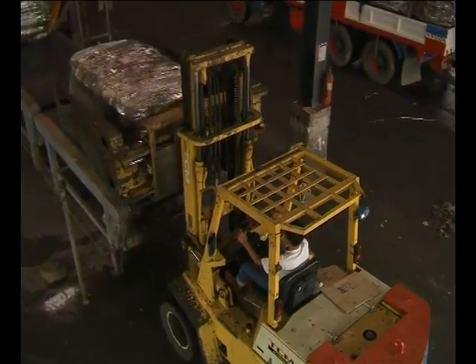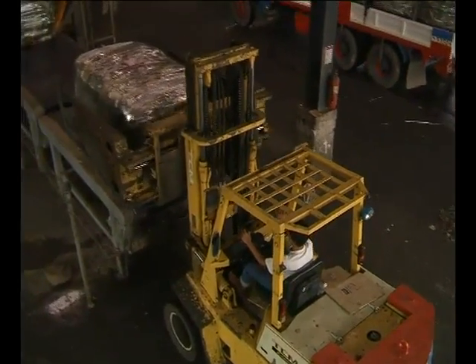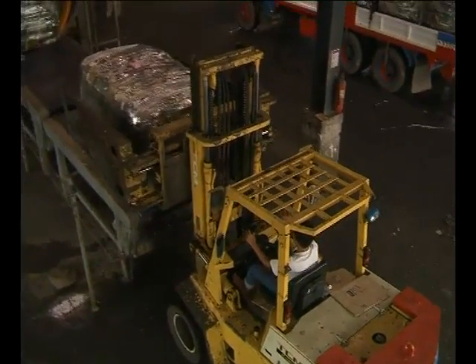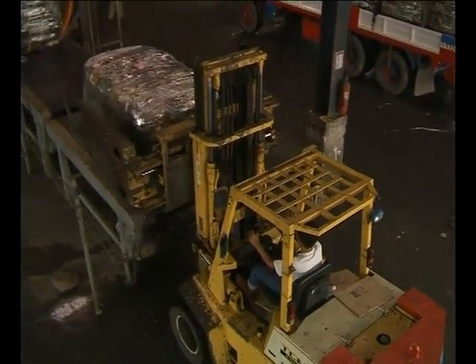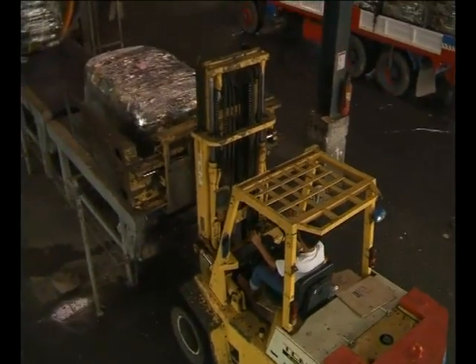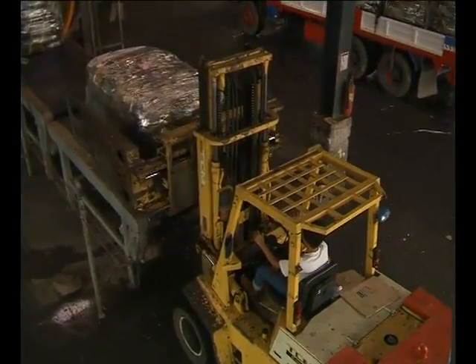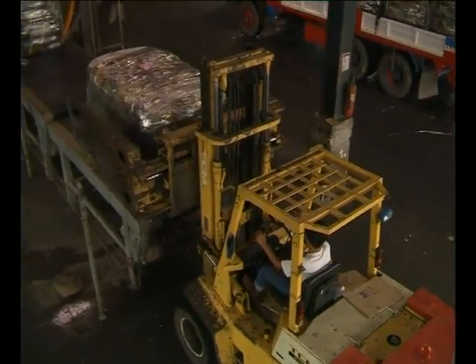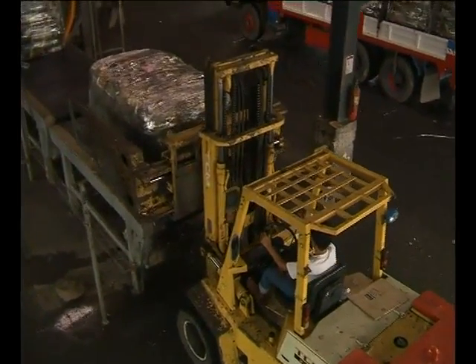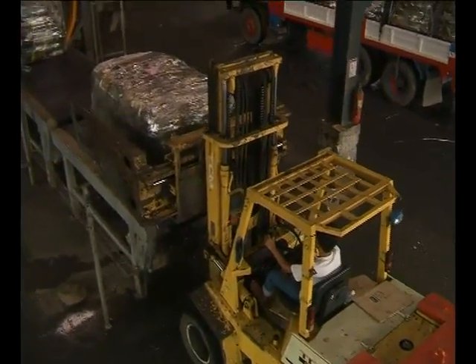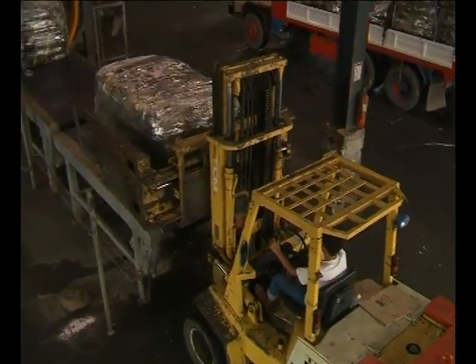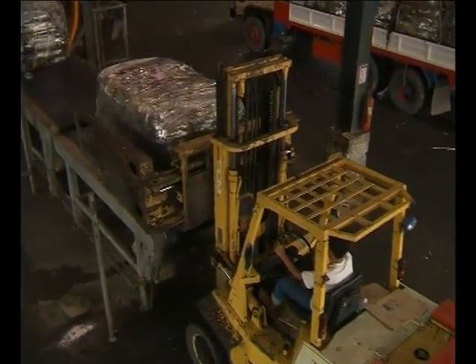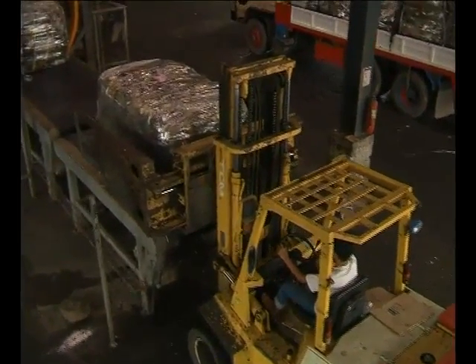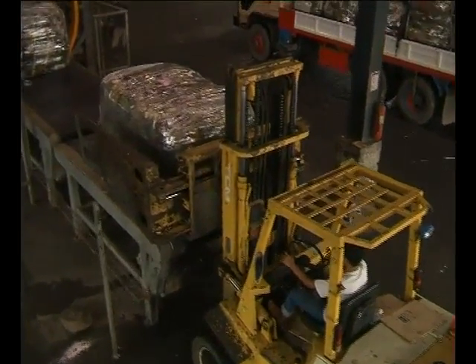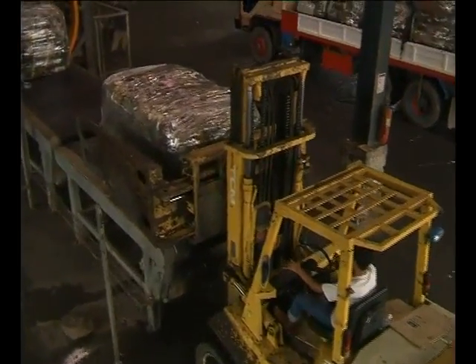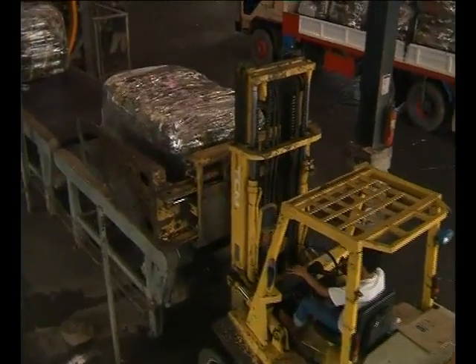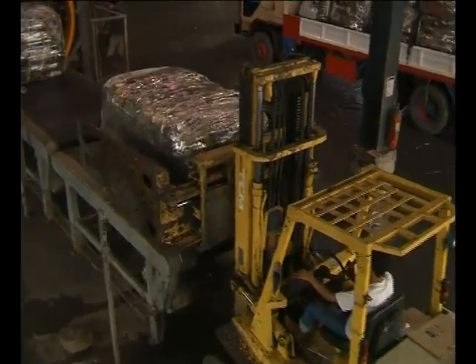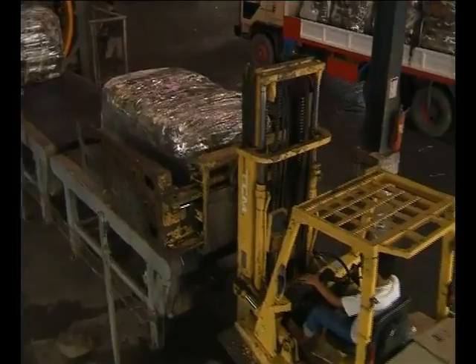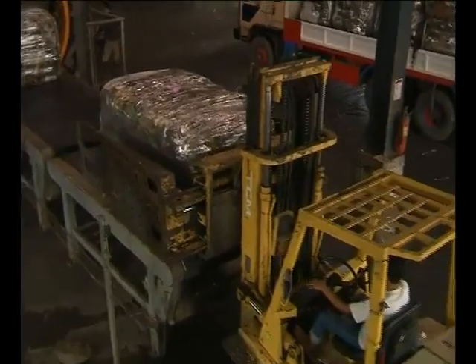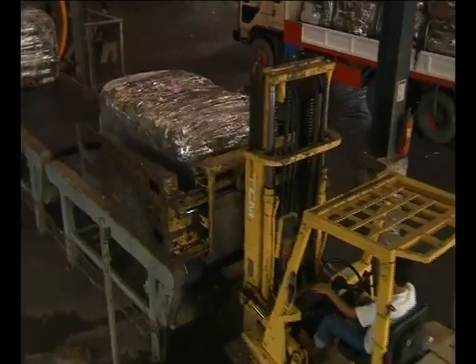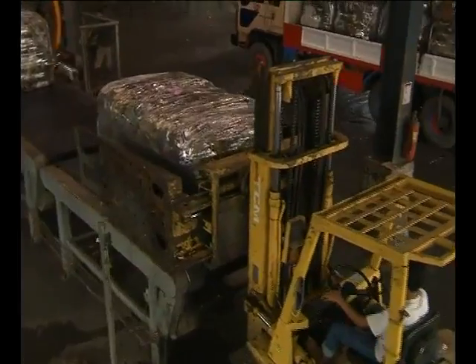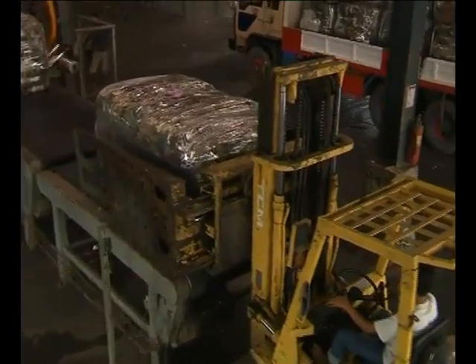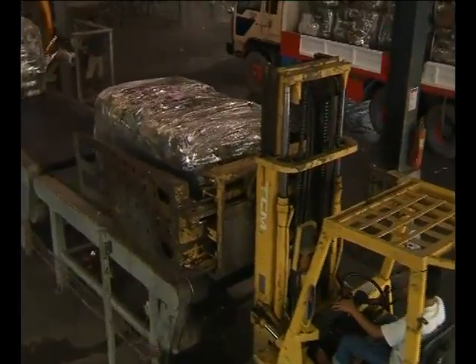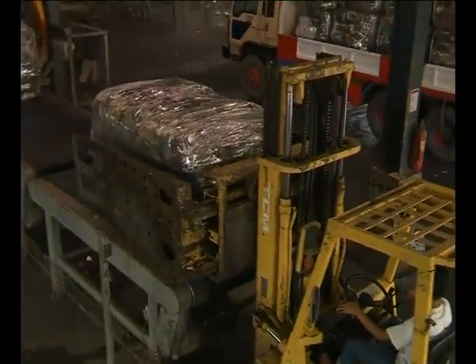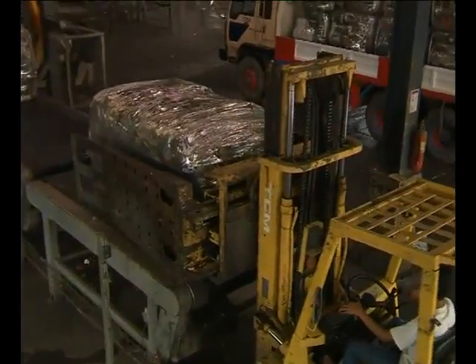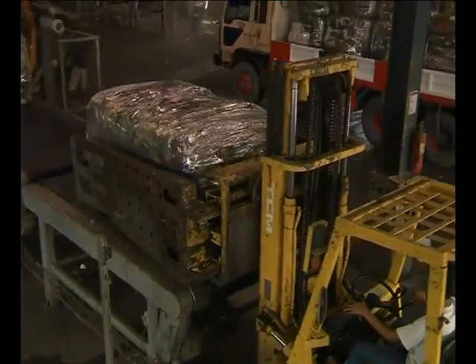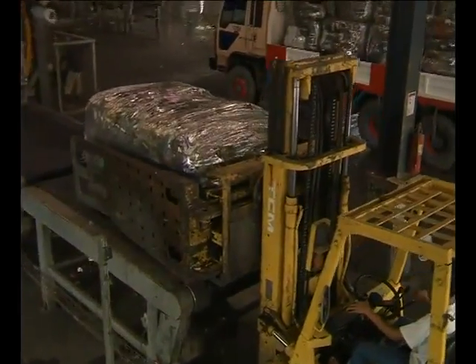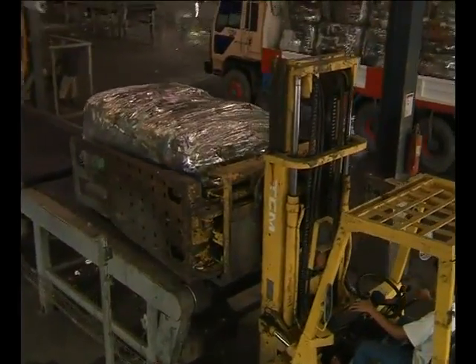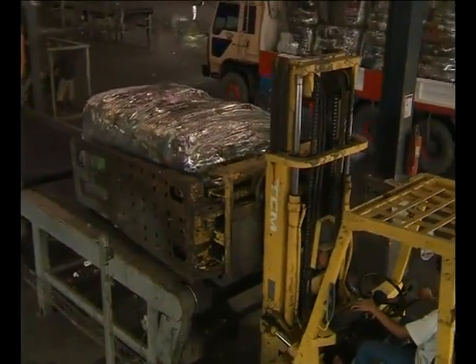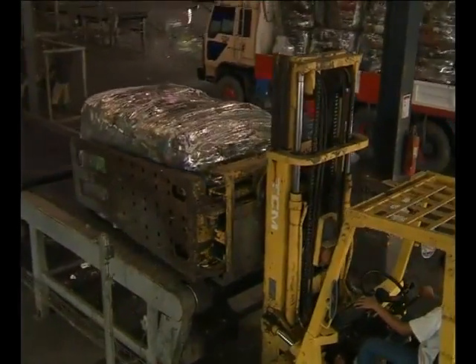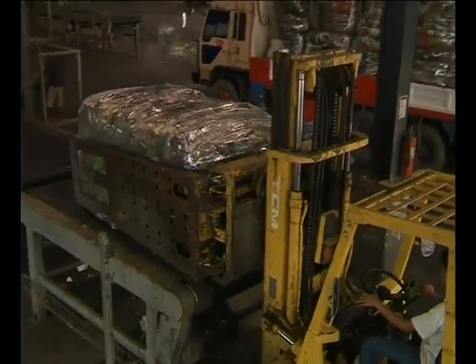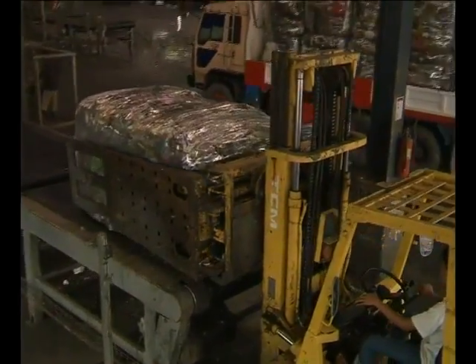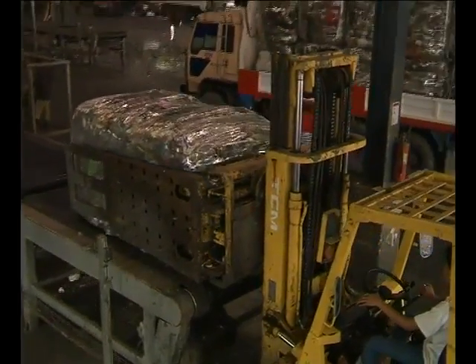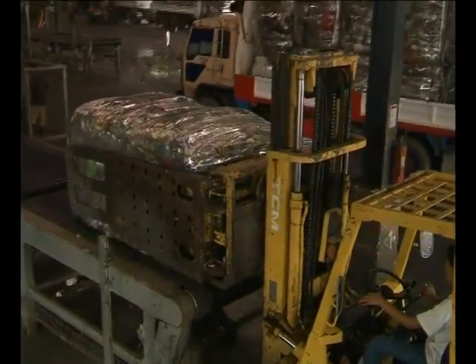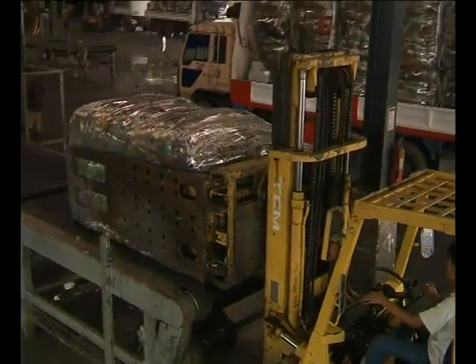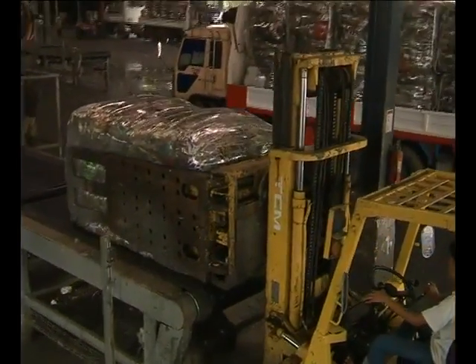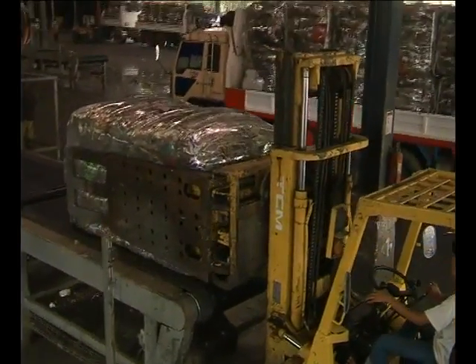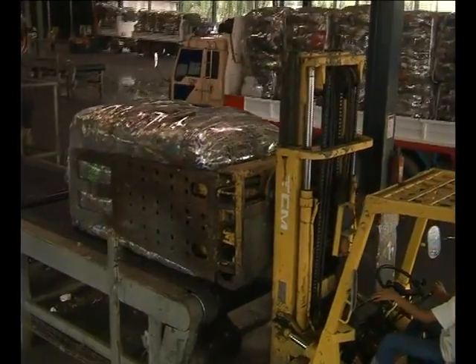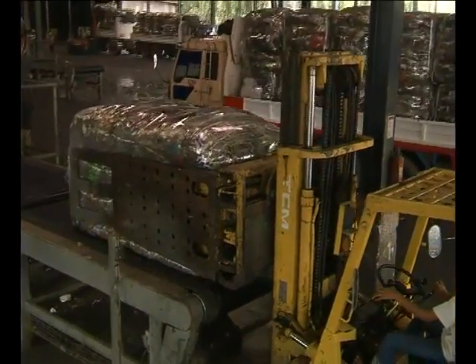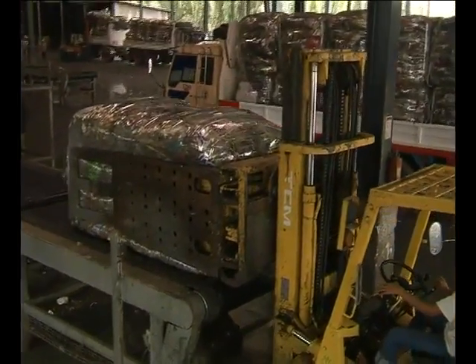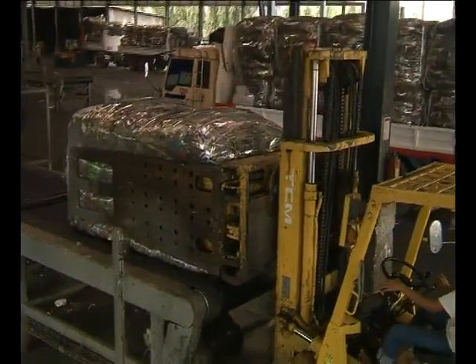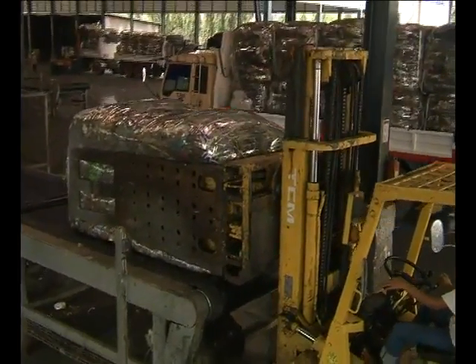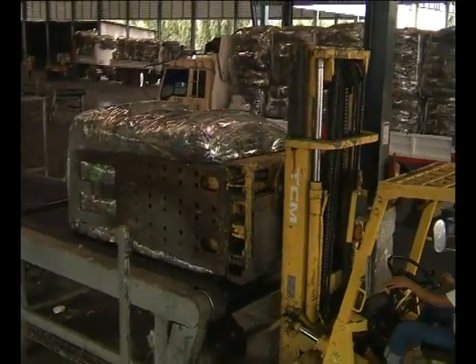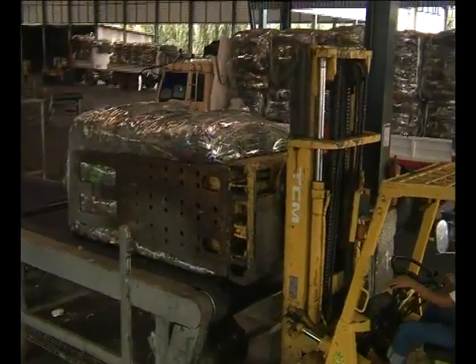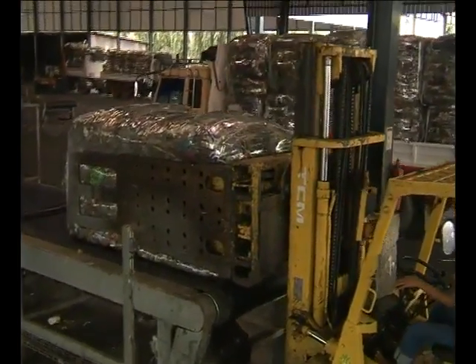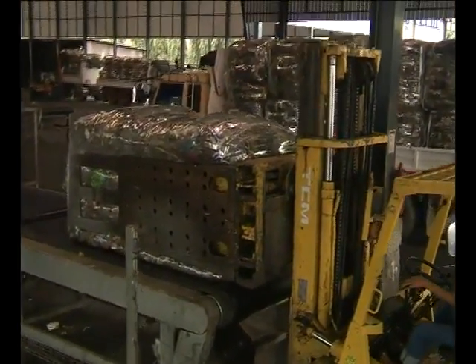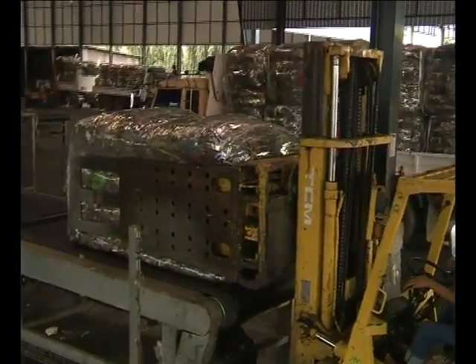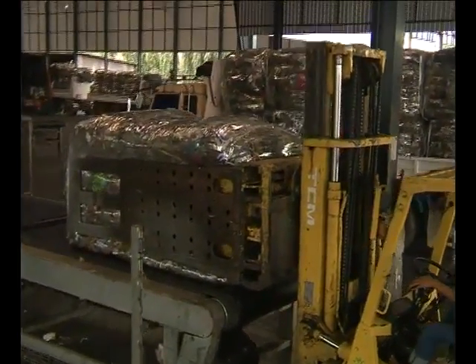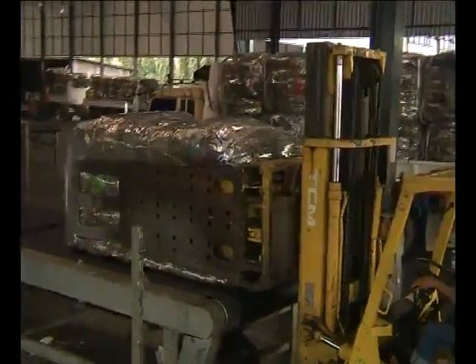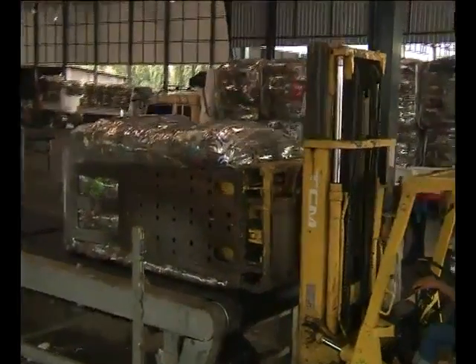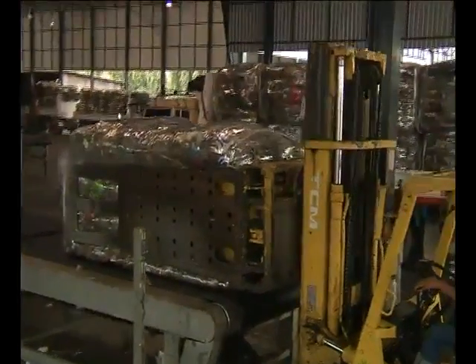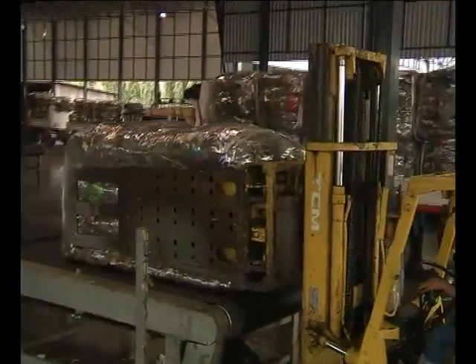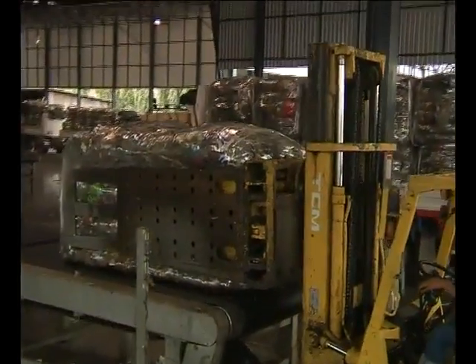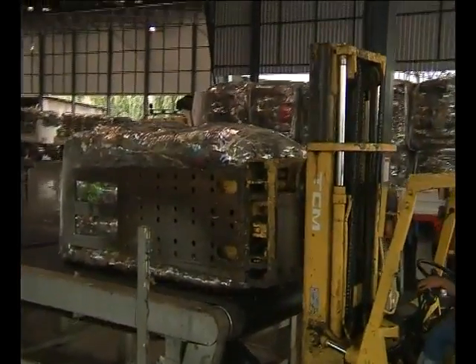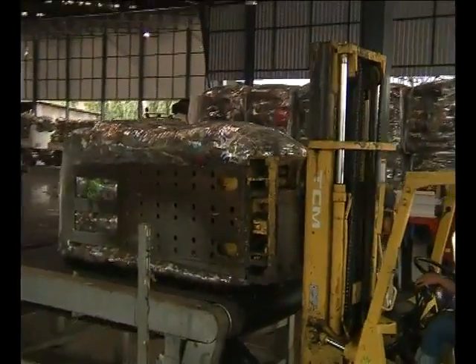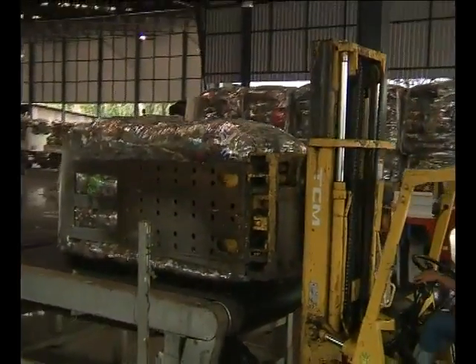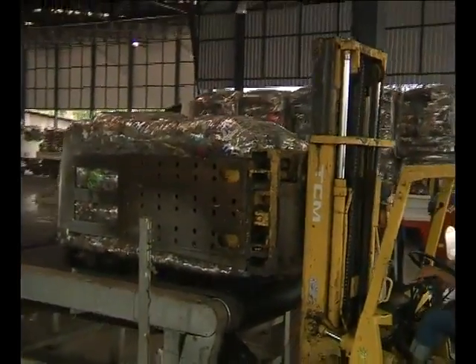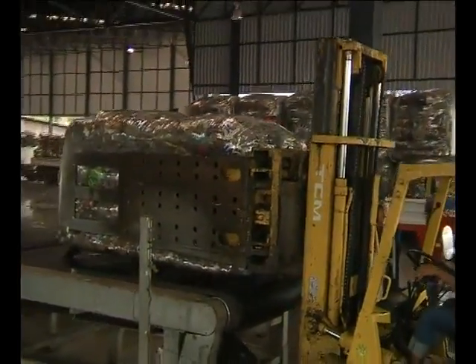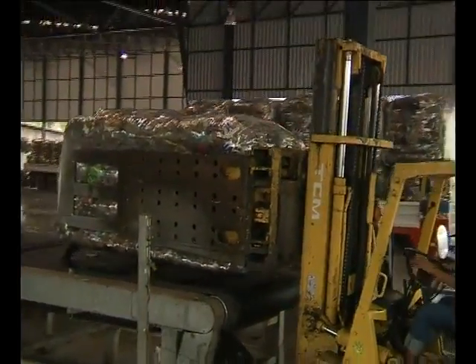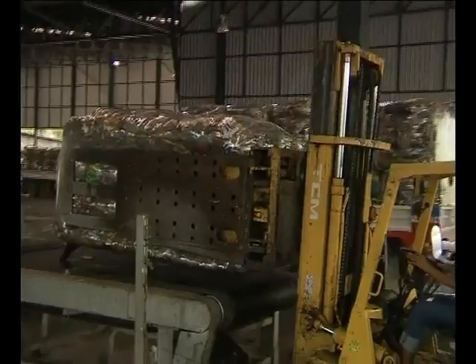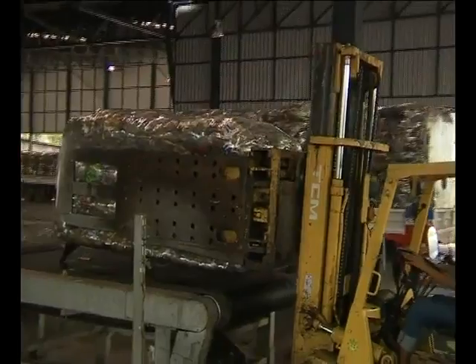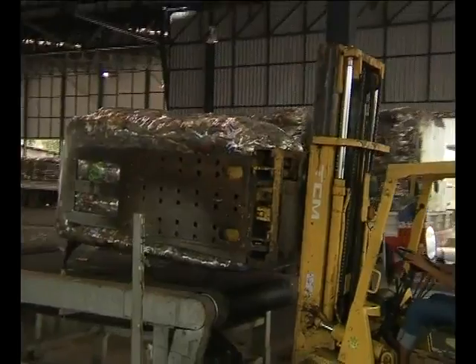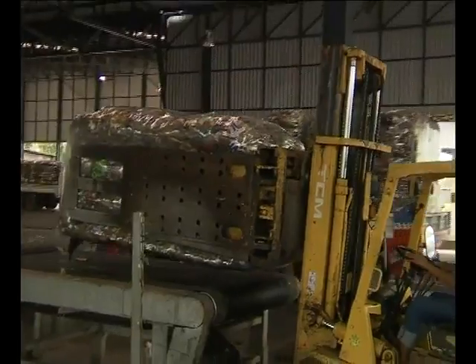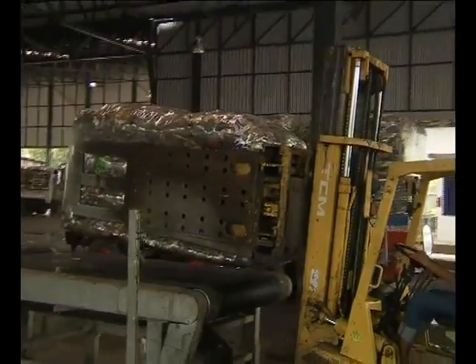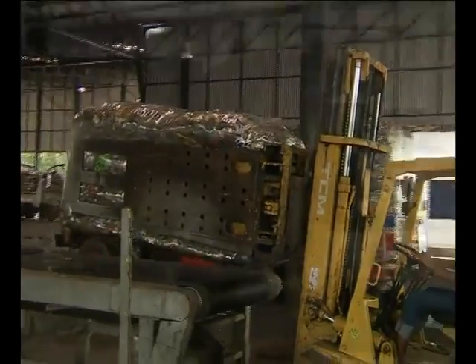Bales are loaded onto trucks with forklifts equipped with hydraulic clamps and each of the trucks can carry up to 35 tons.